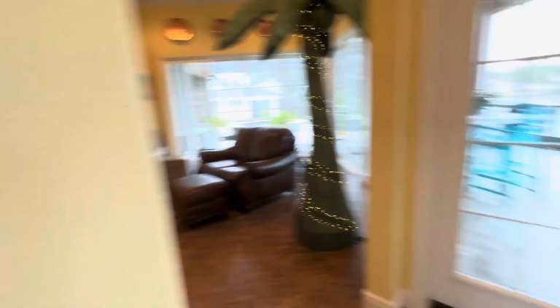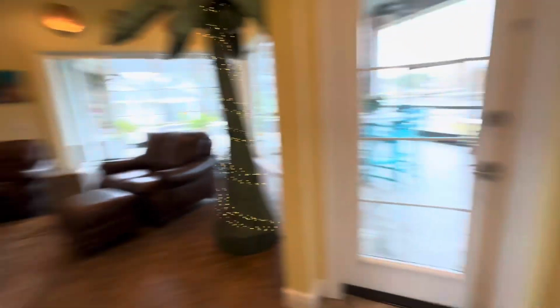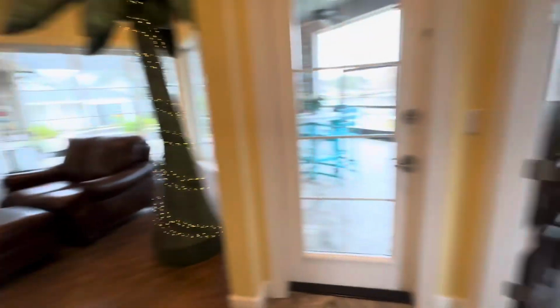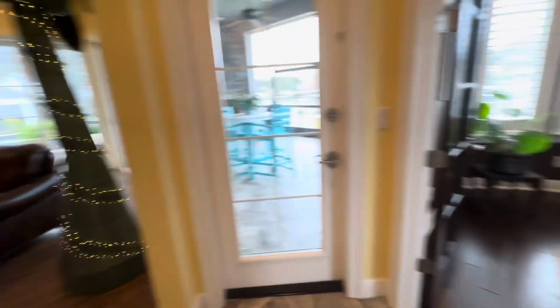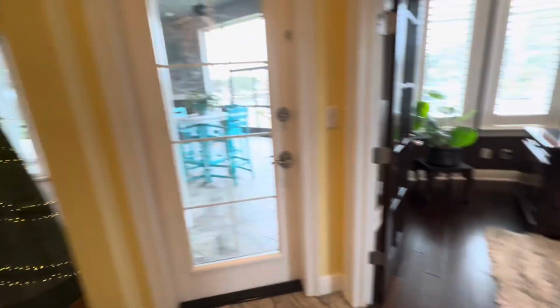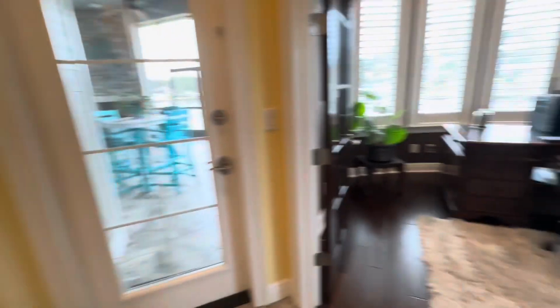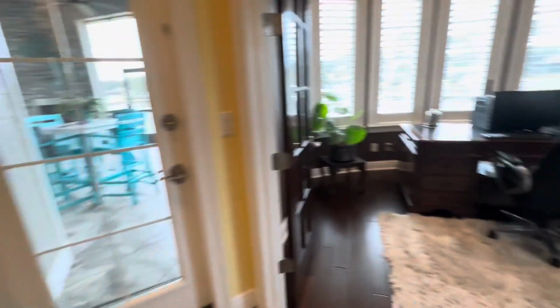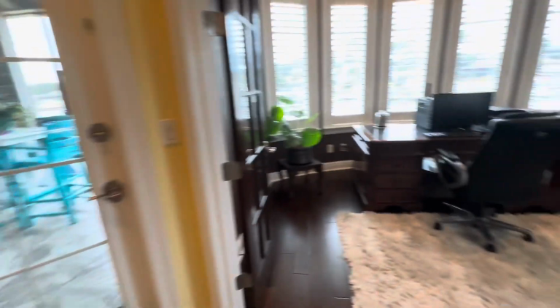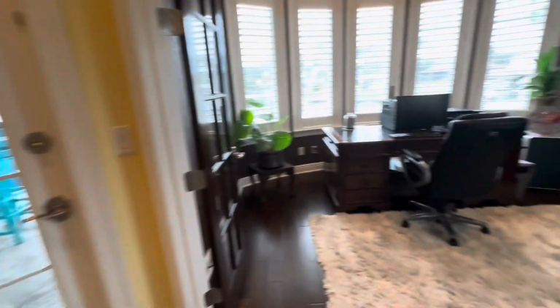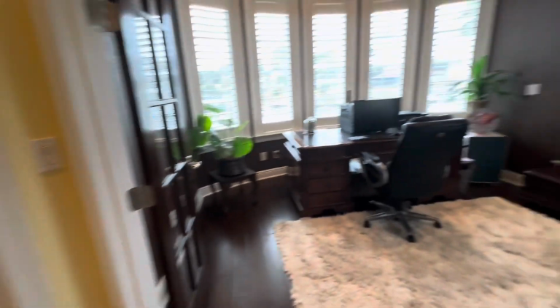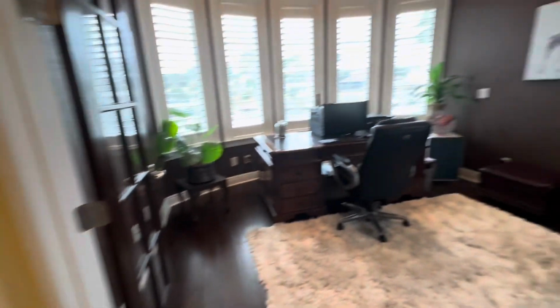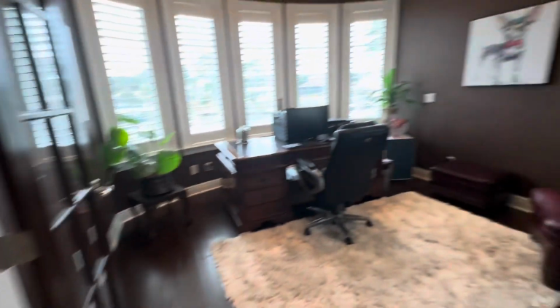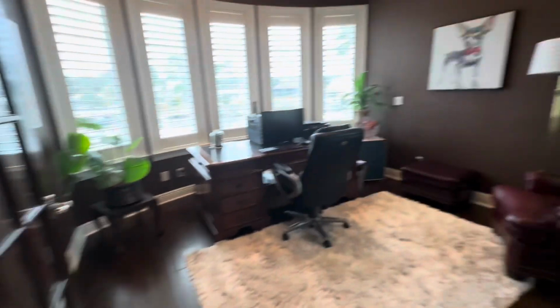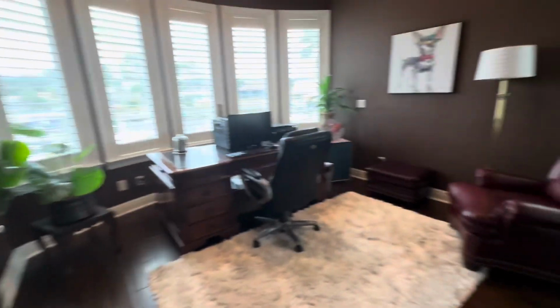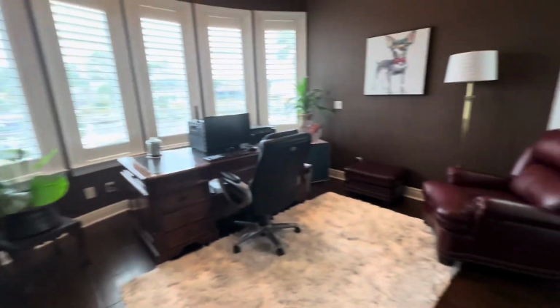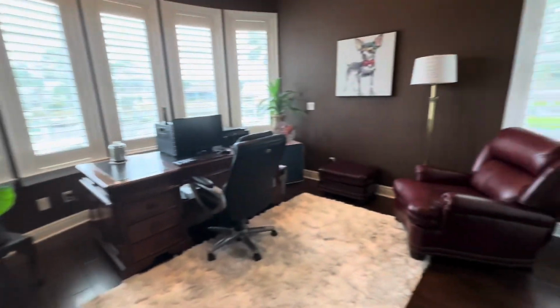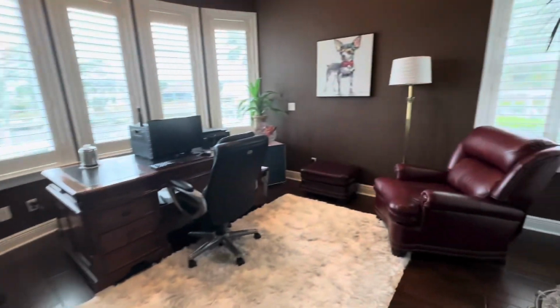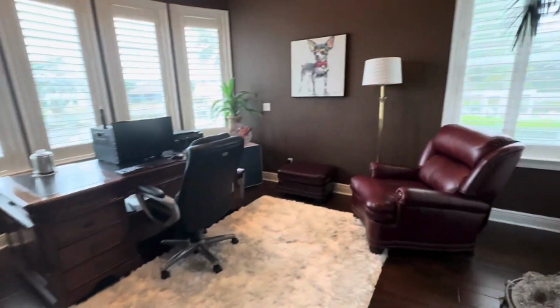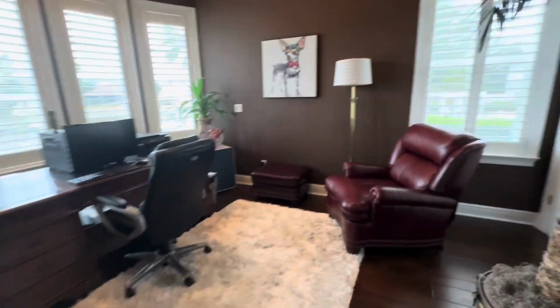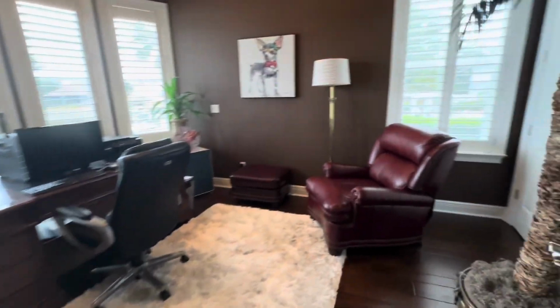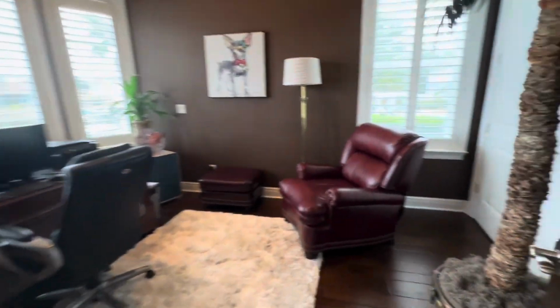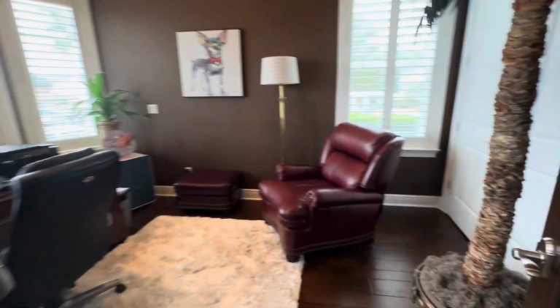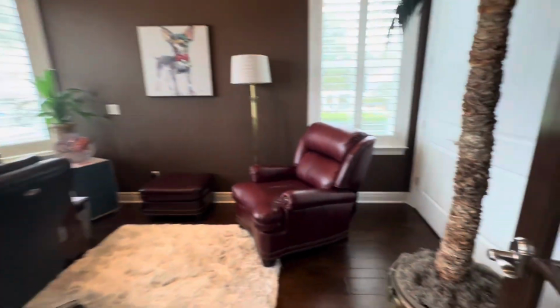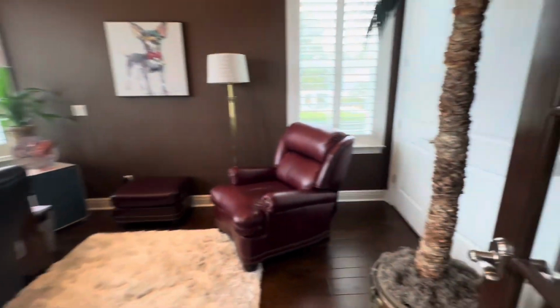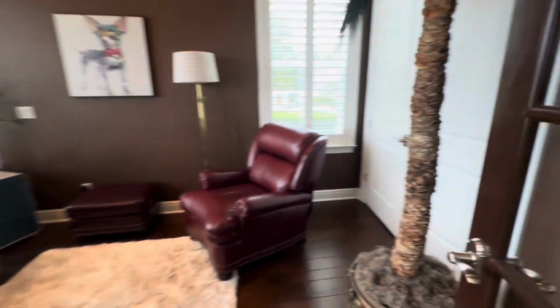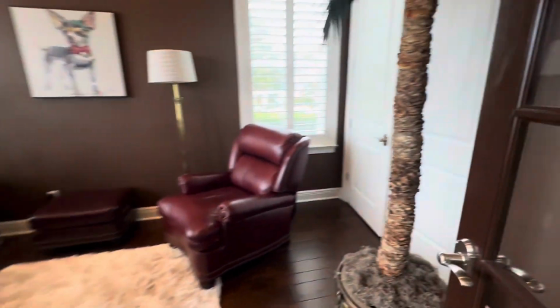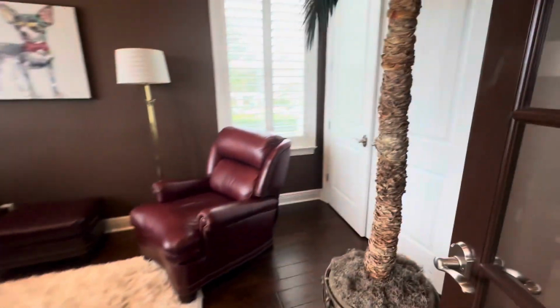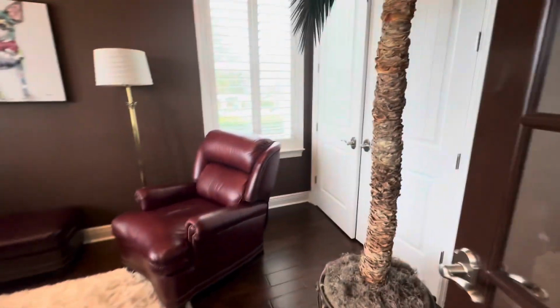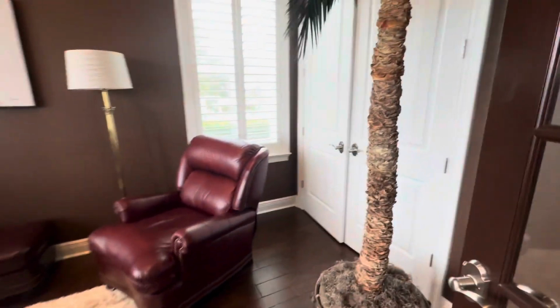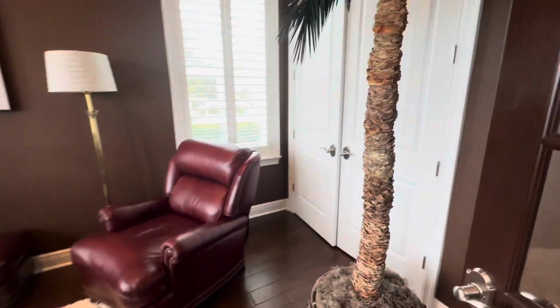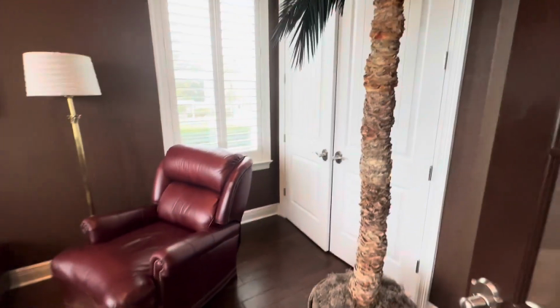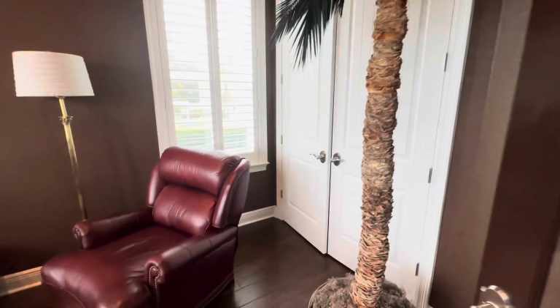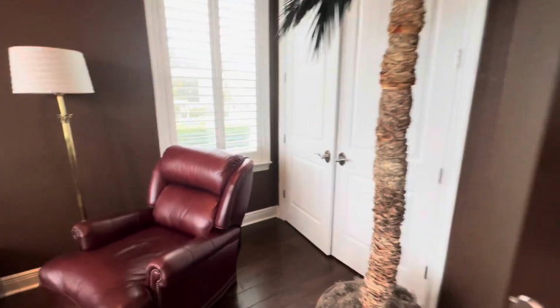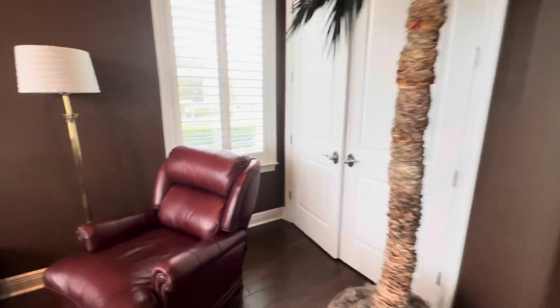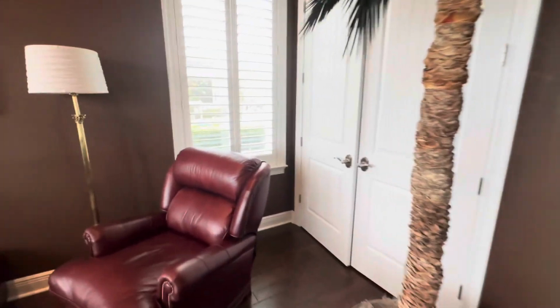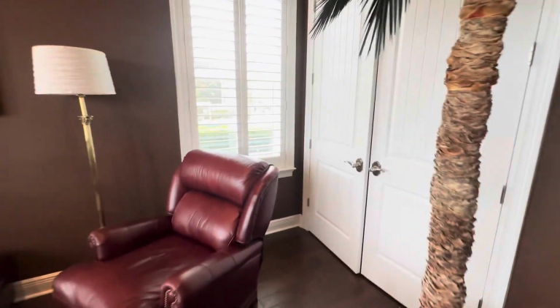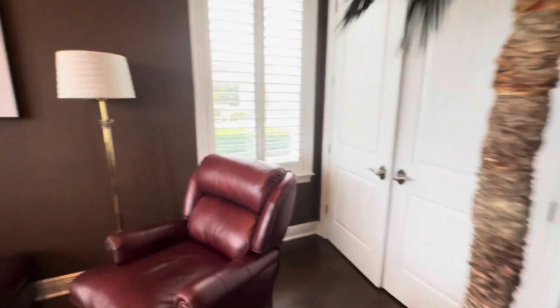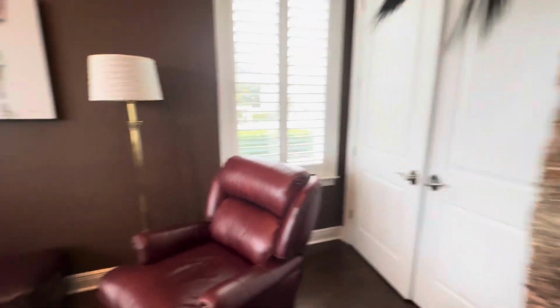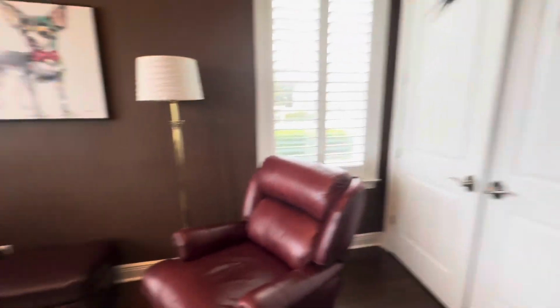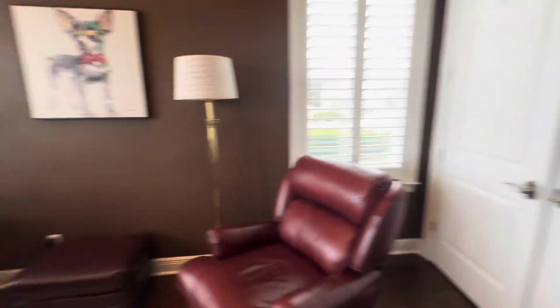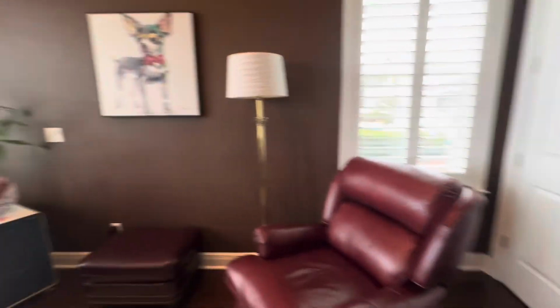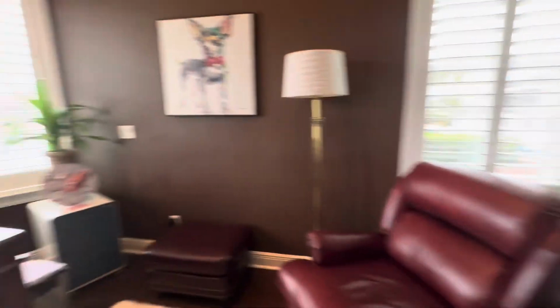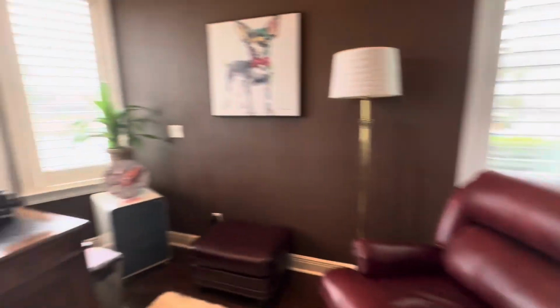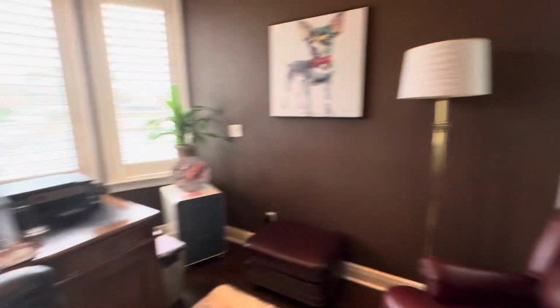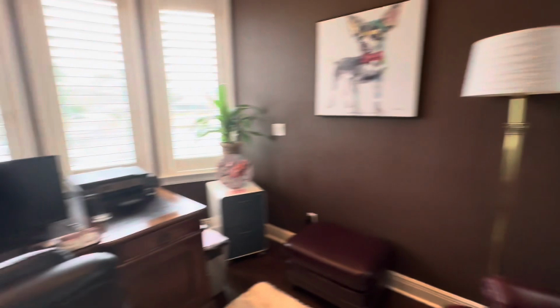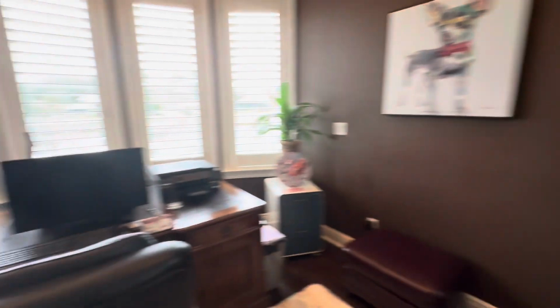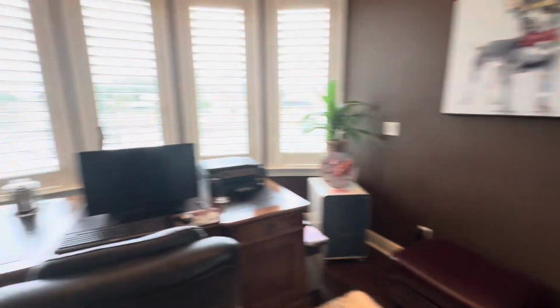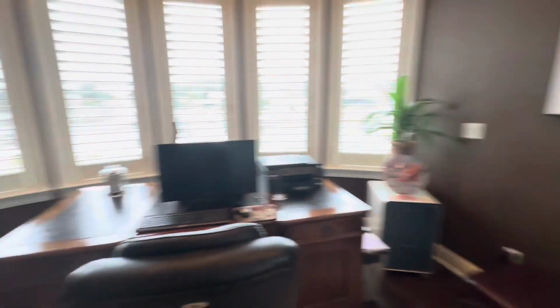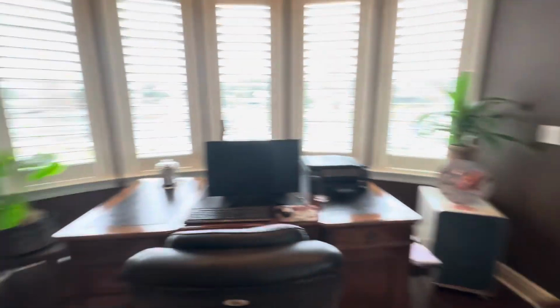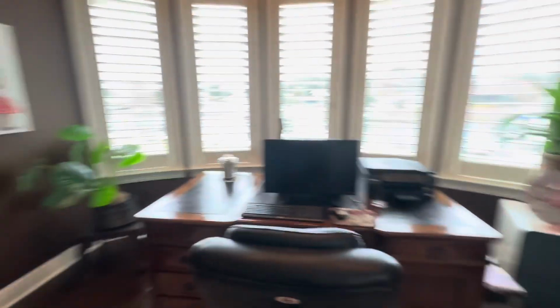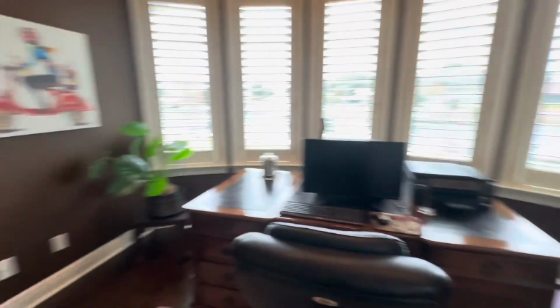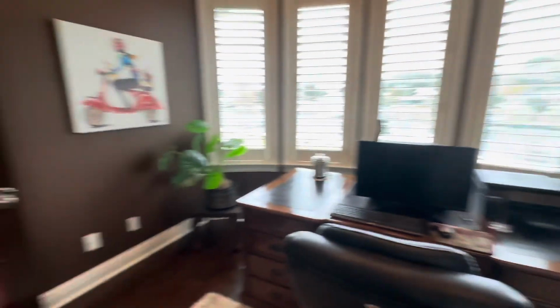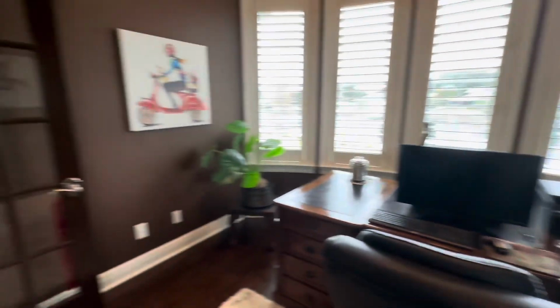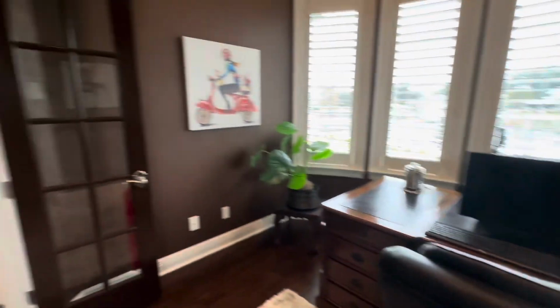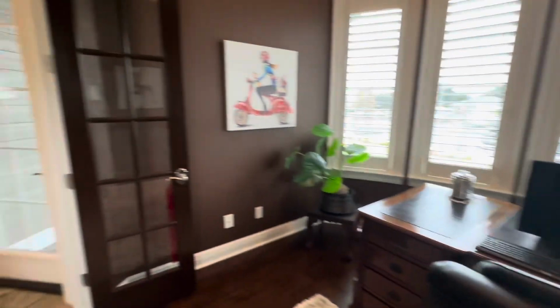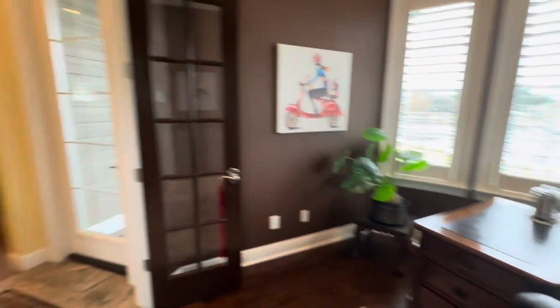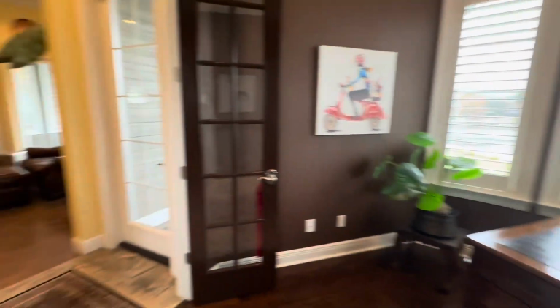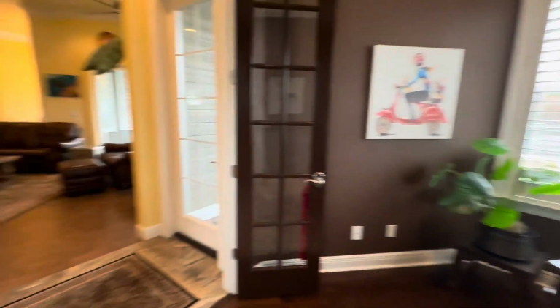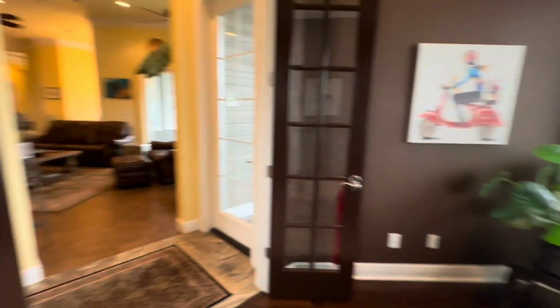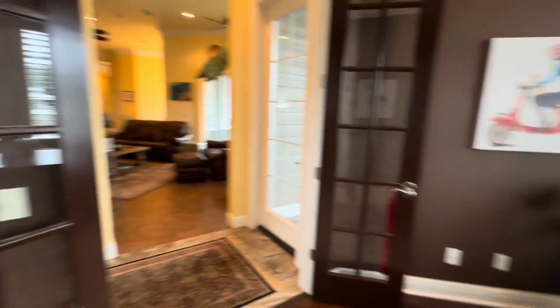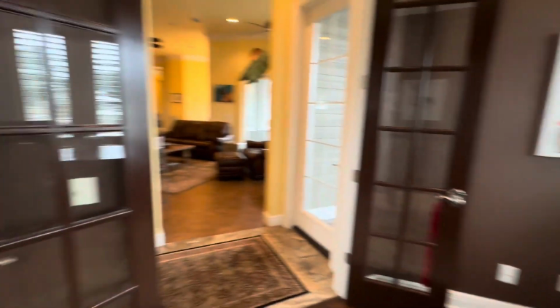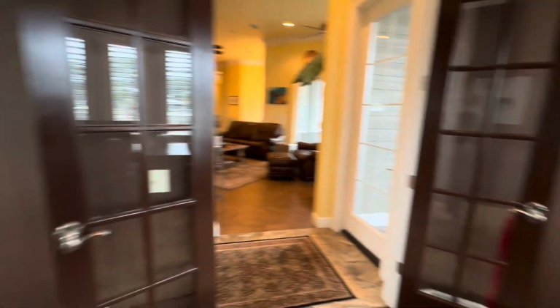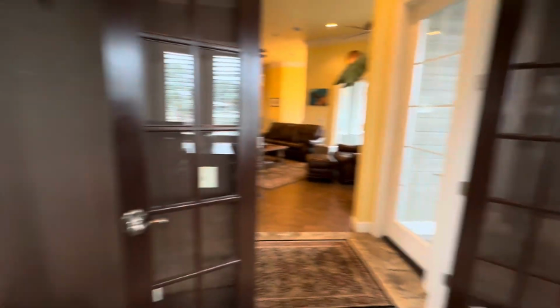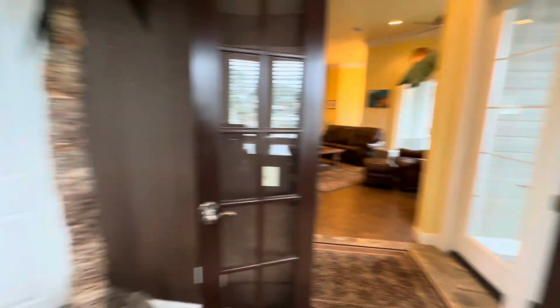Closet — I guess to be shared with this, what could theoretically be another bedroom.